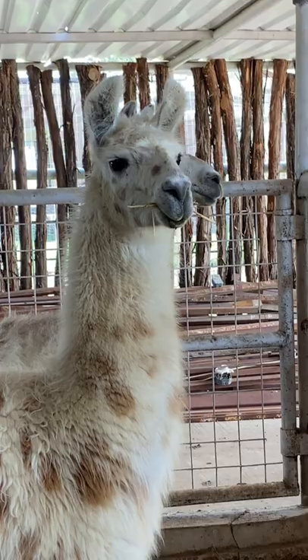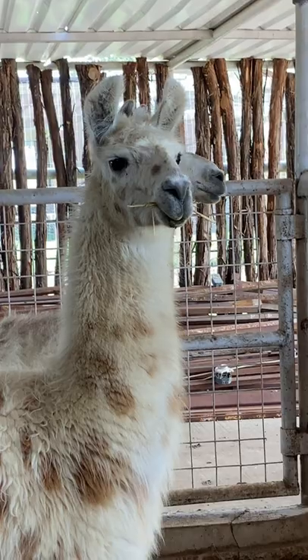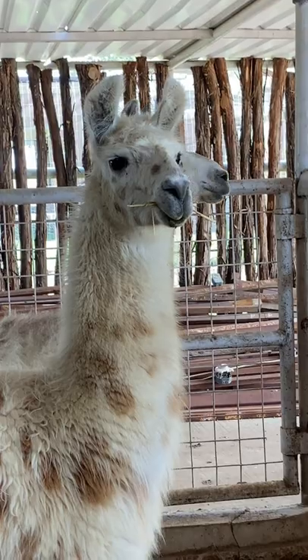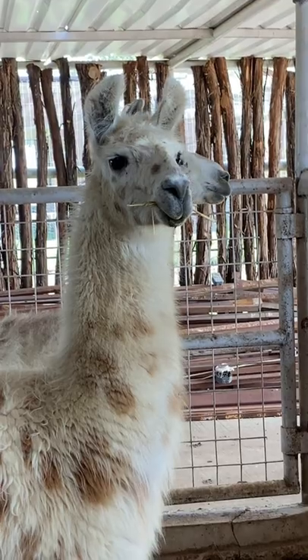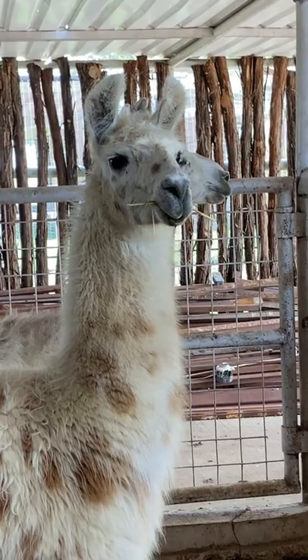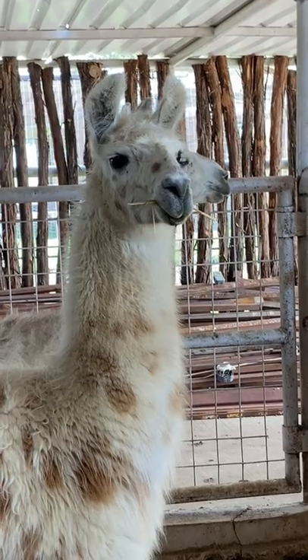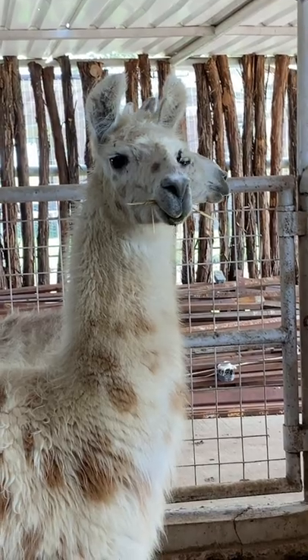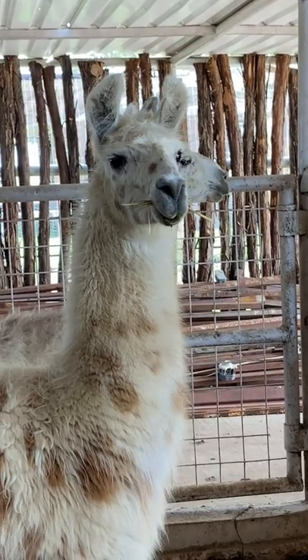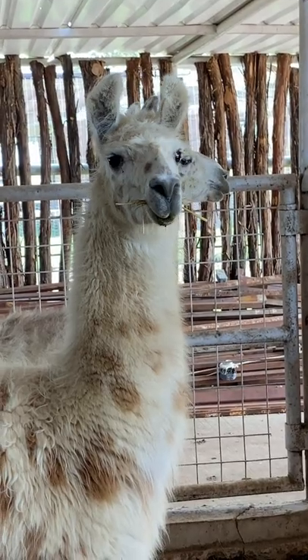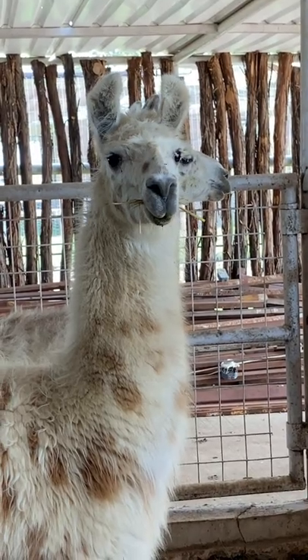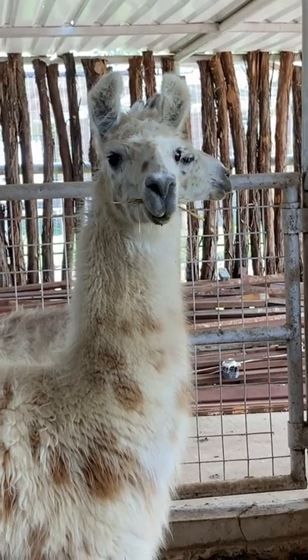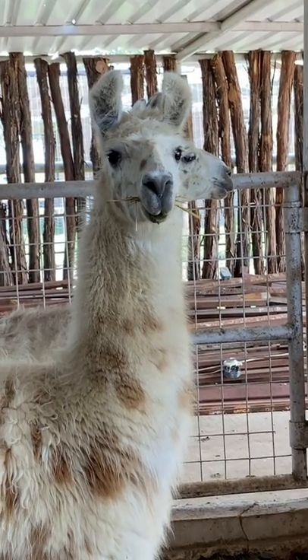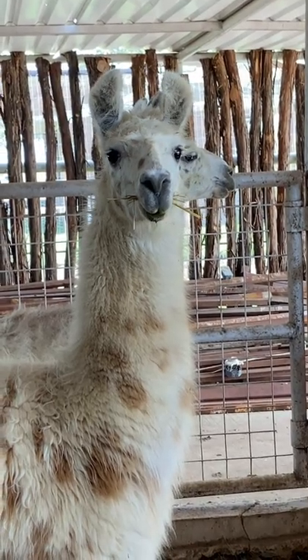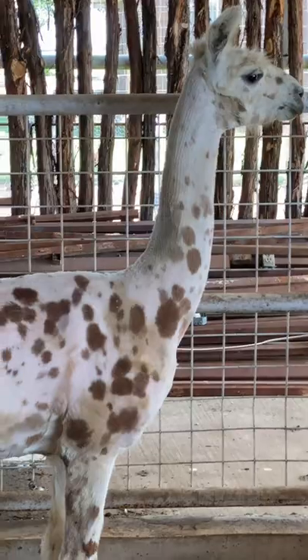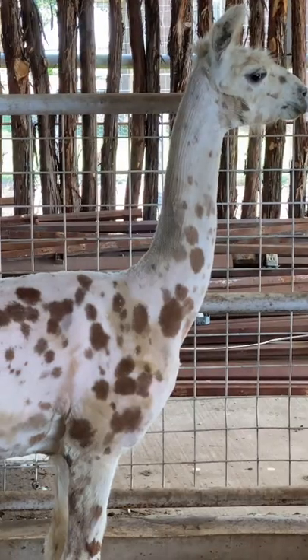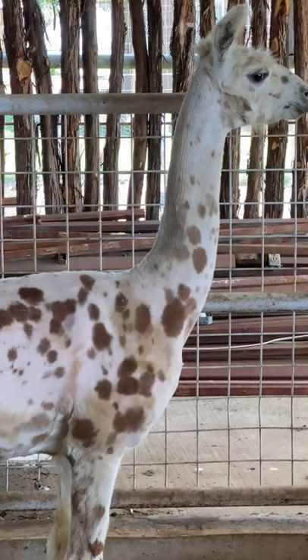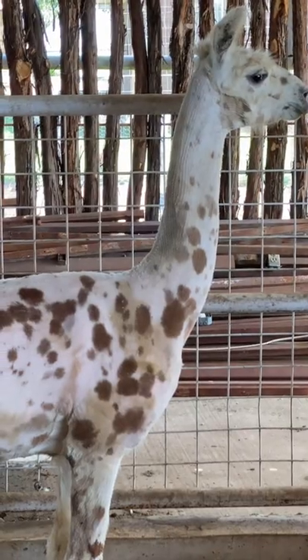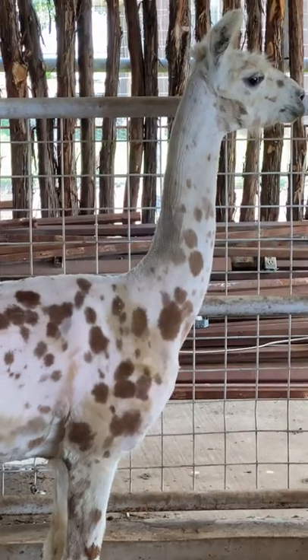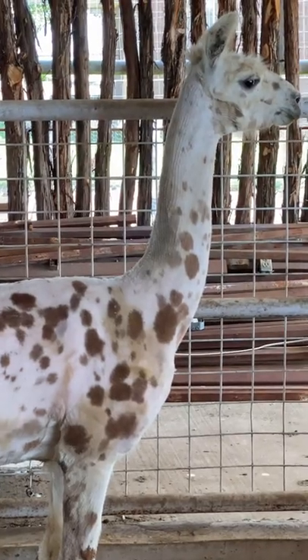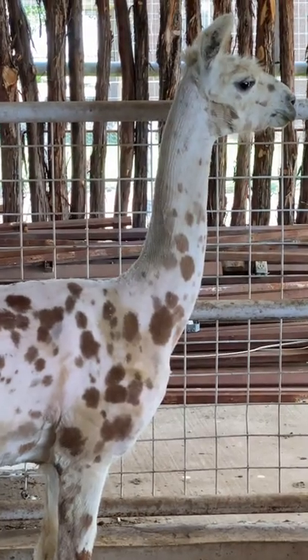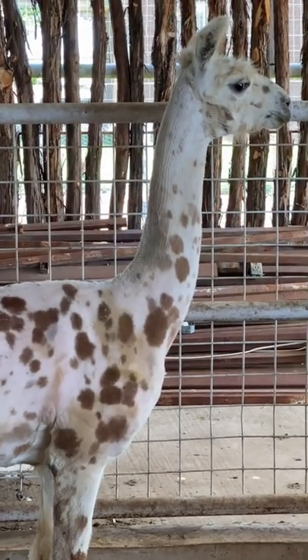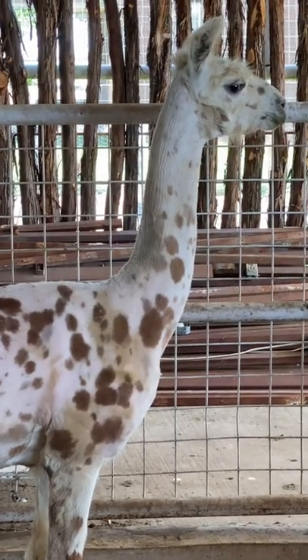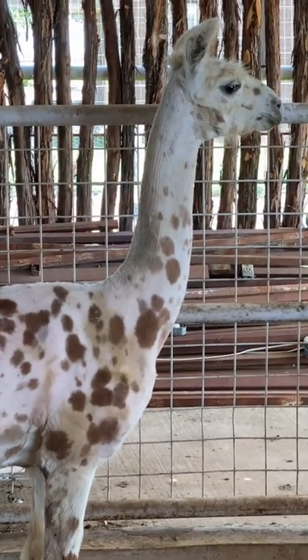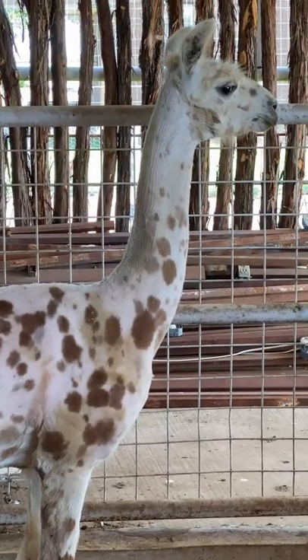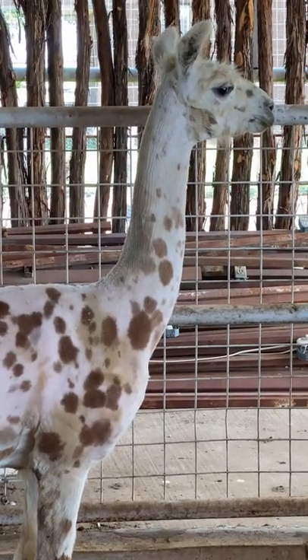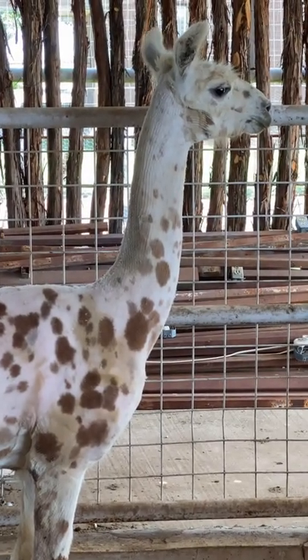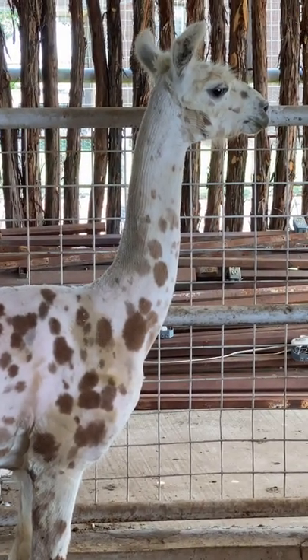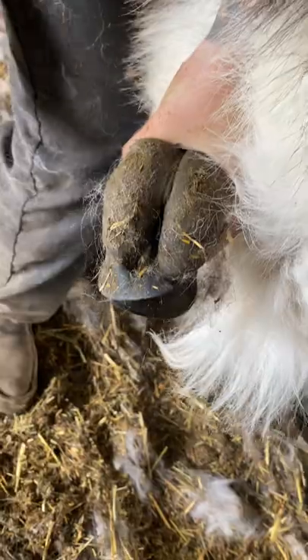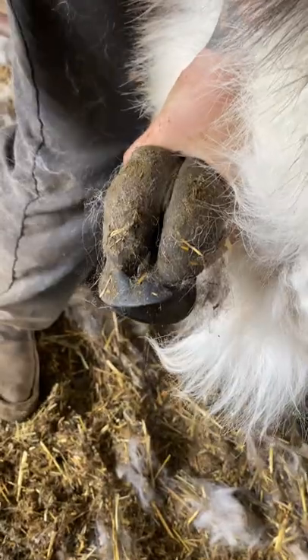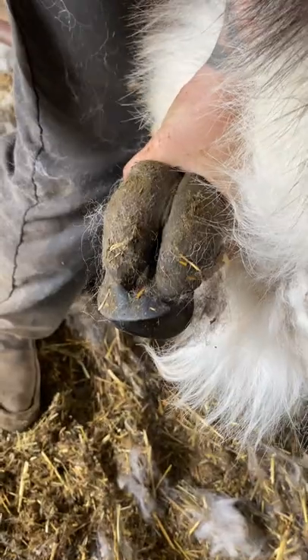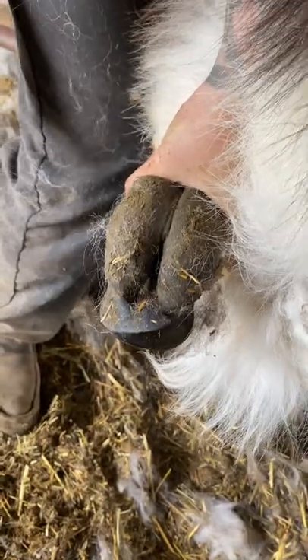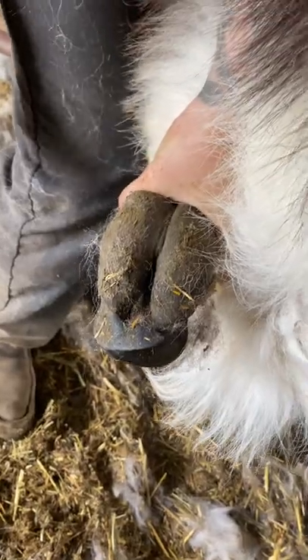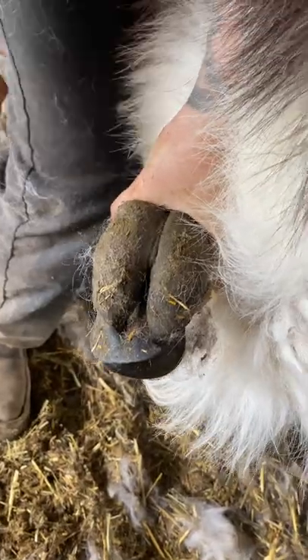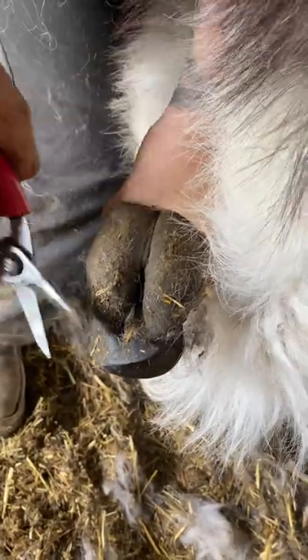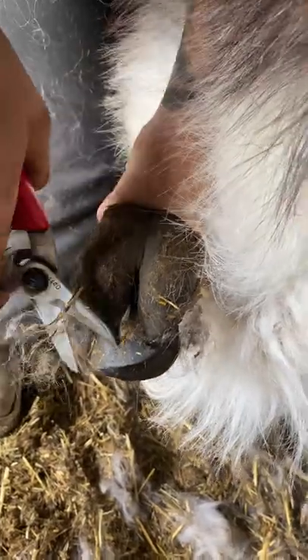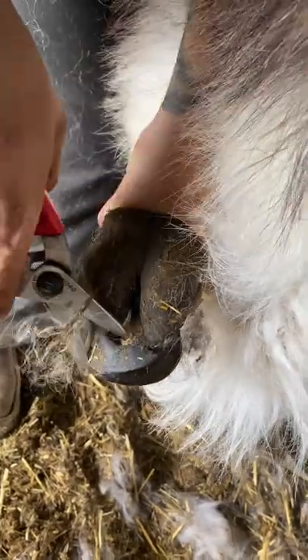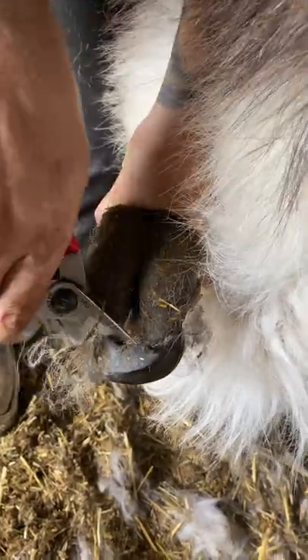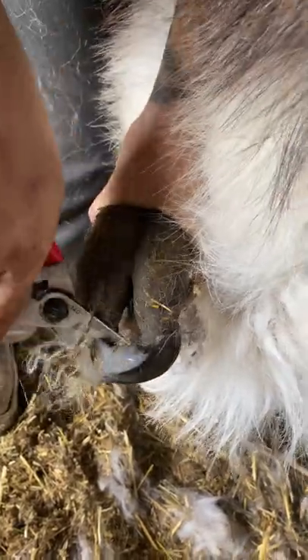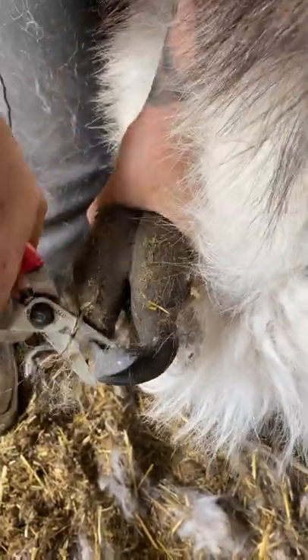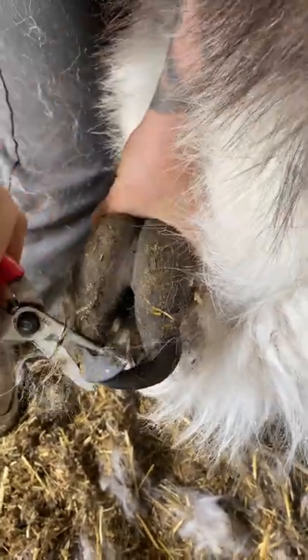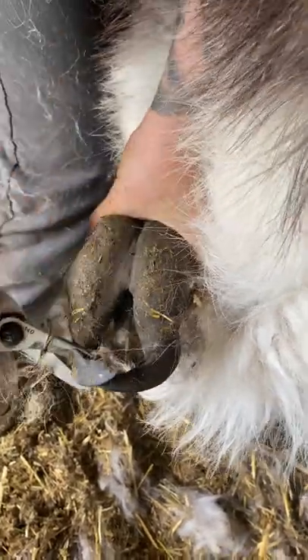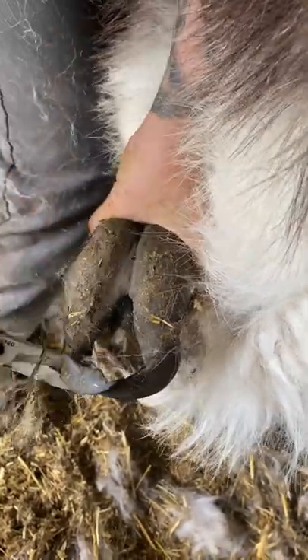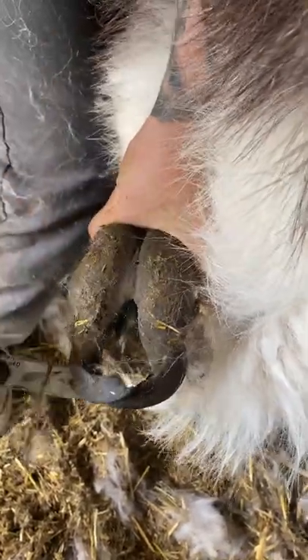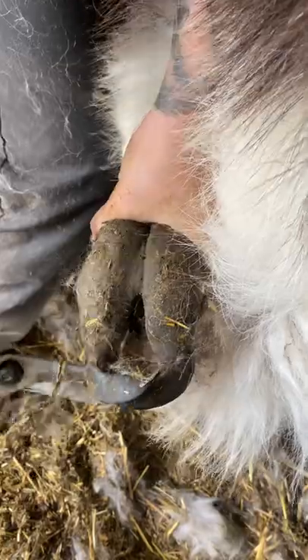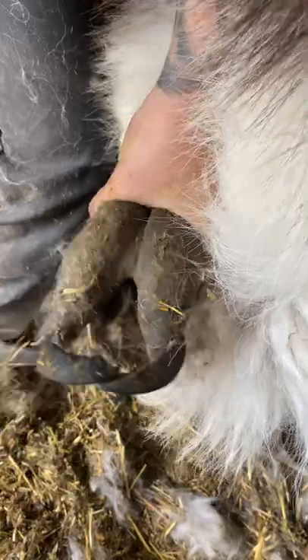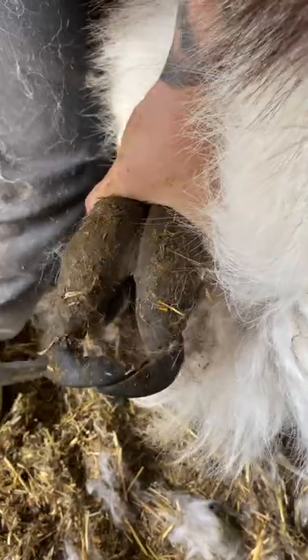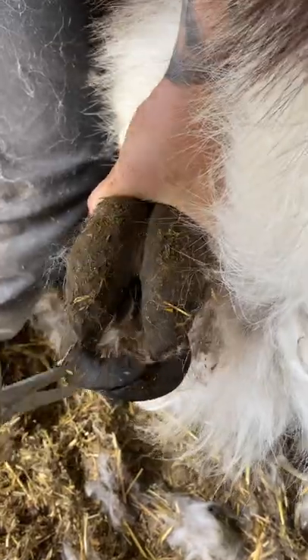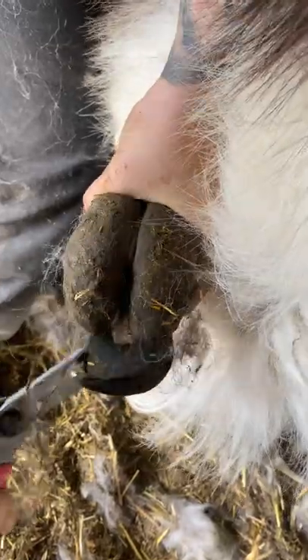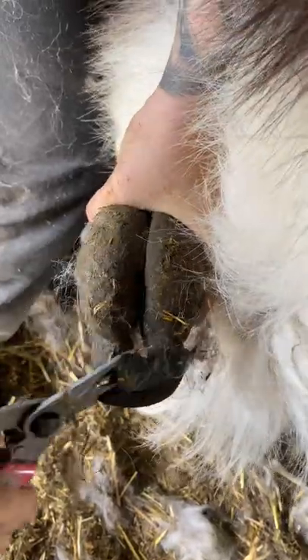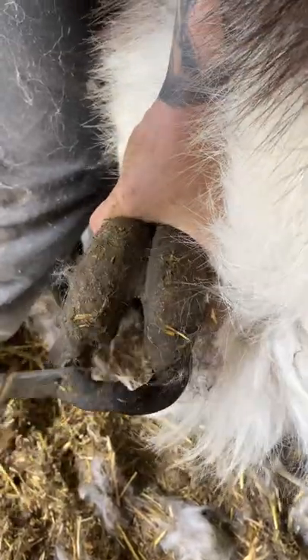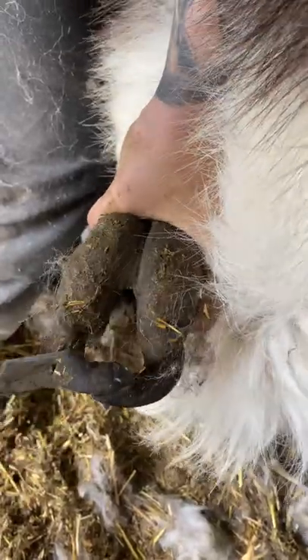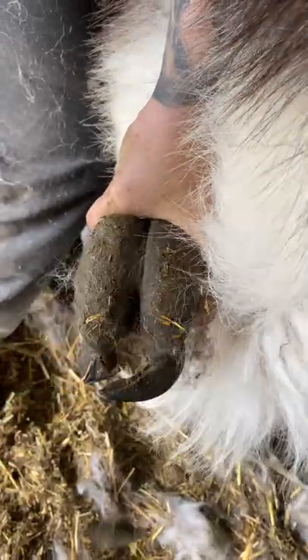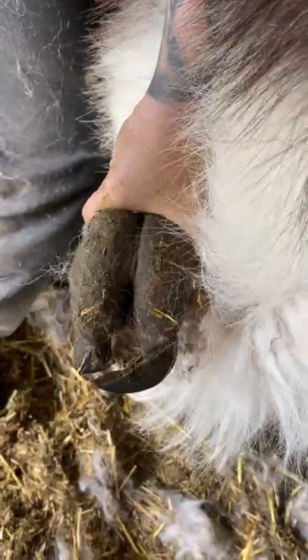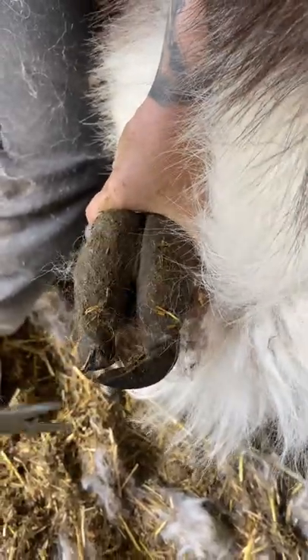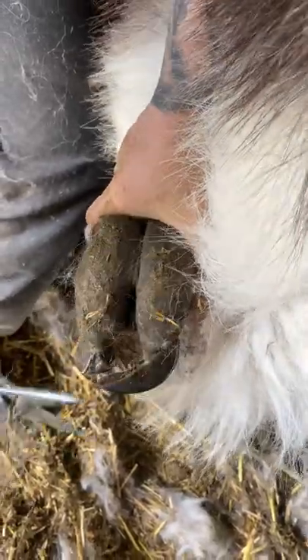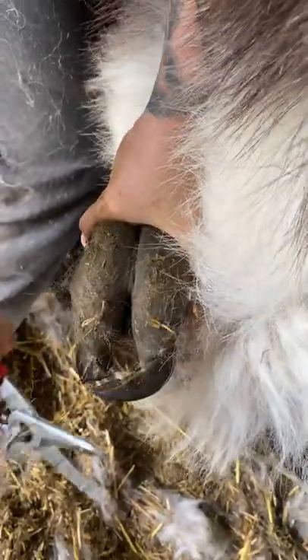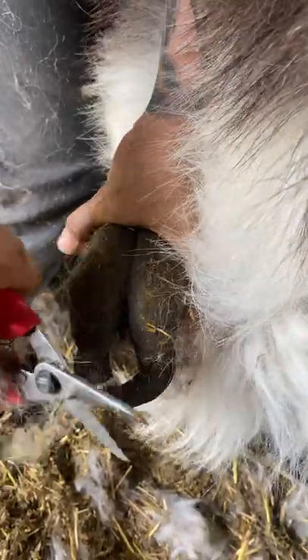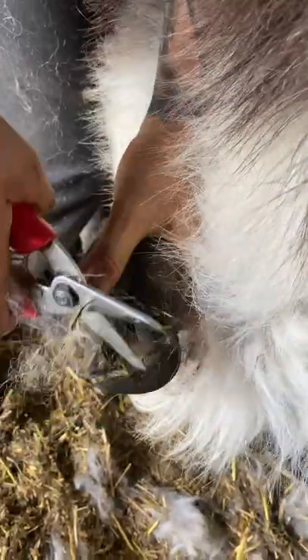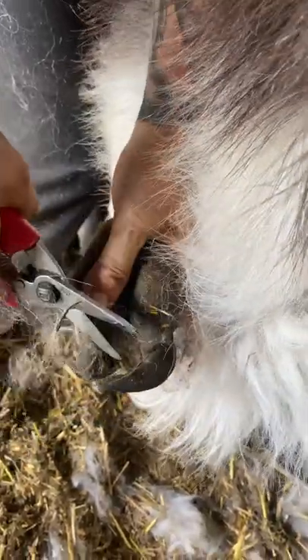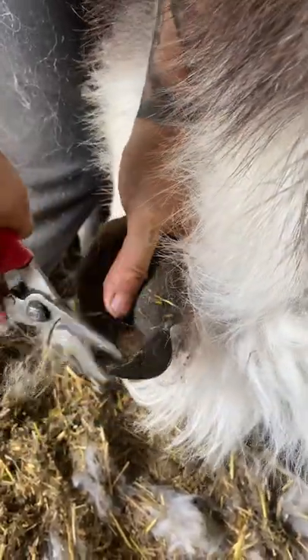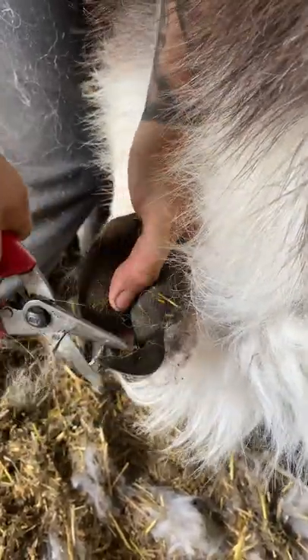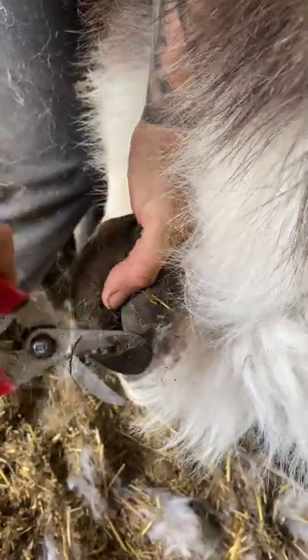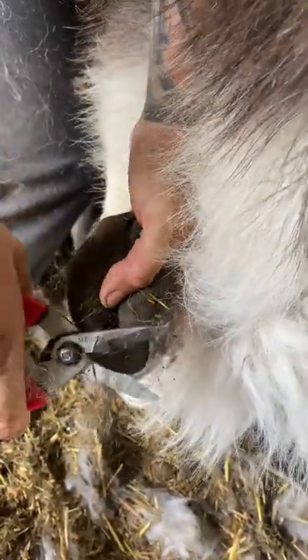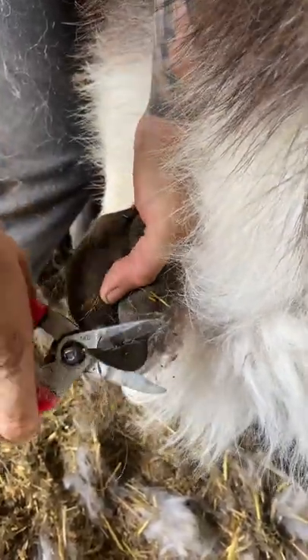This is a llama. This is a naked llama. And these are llama toe beans. Each toe has a nail and if they grow too long we have to trim them back.